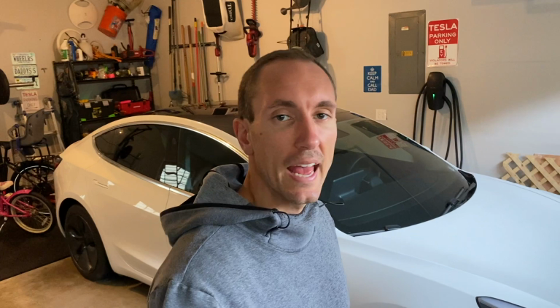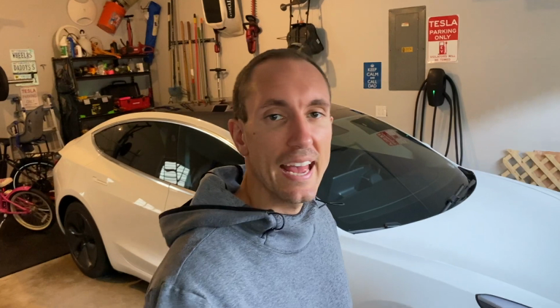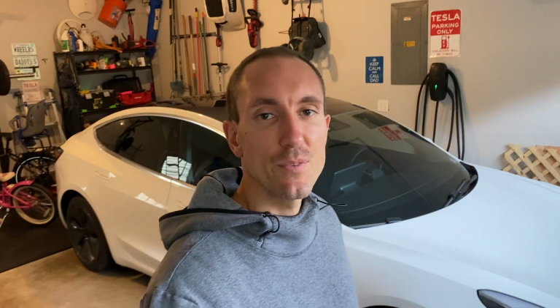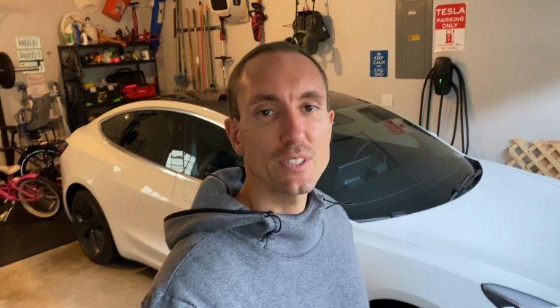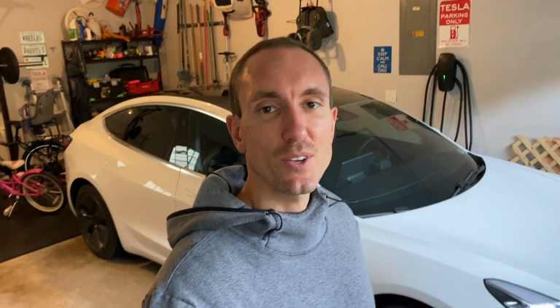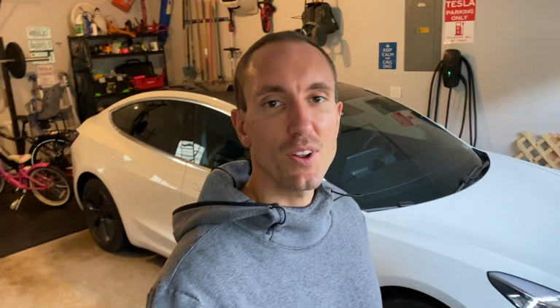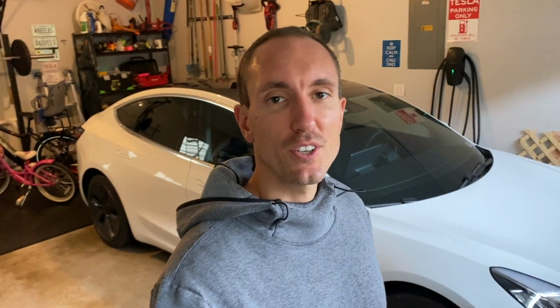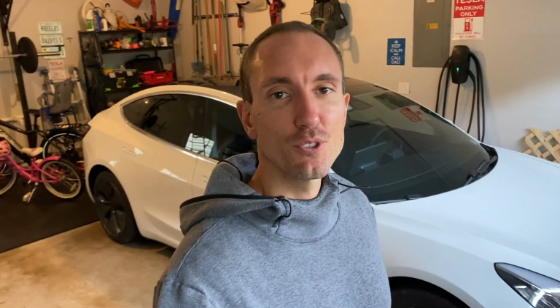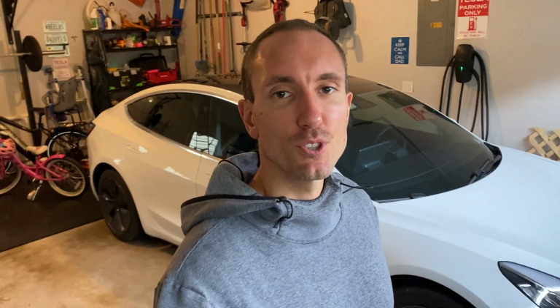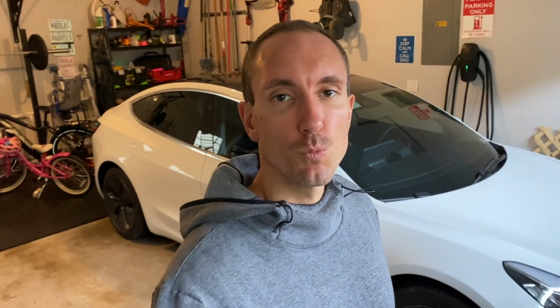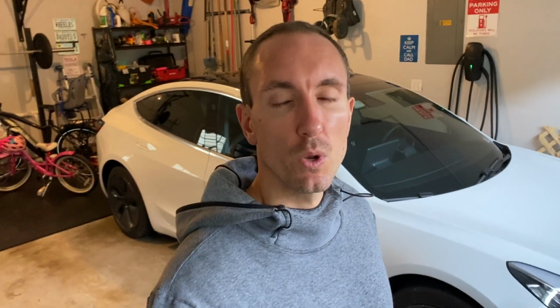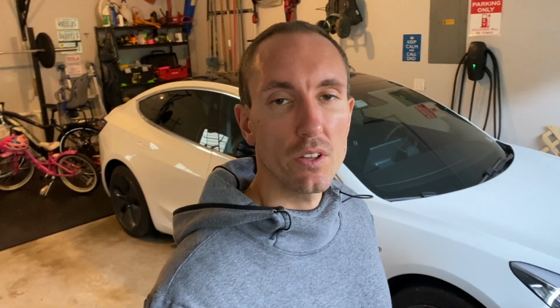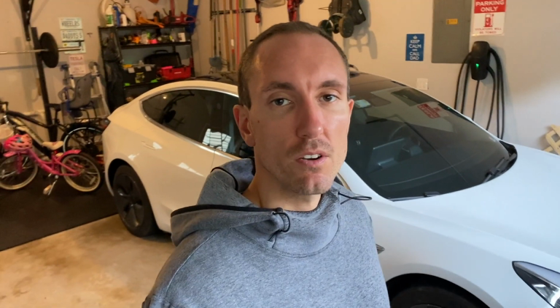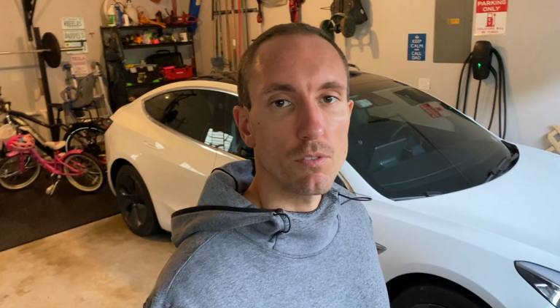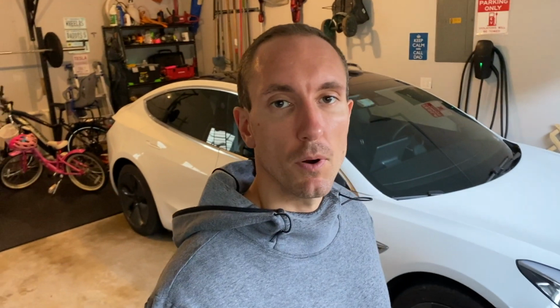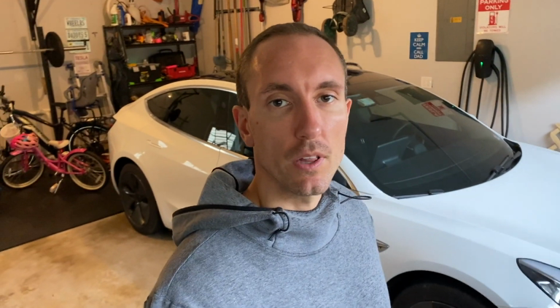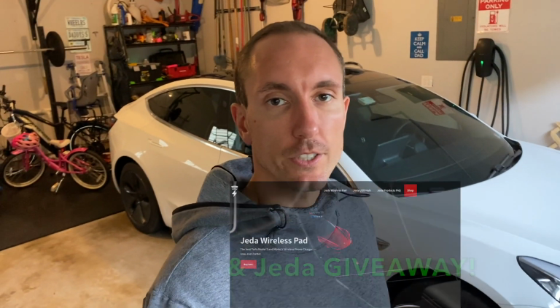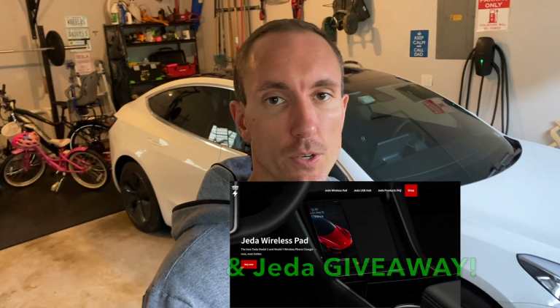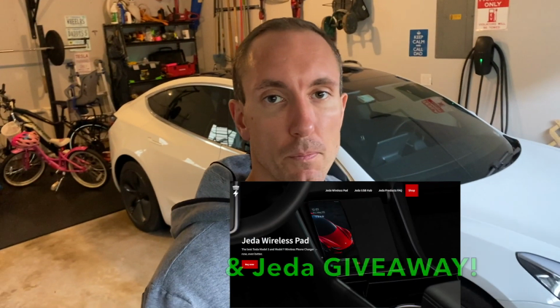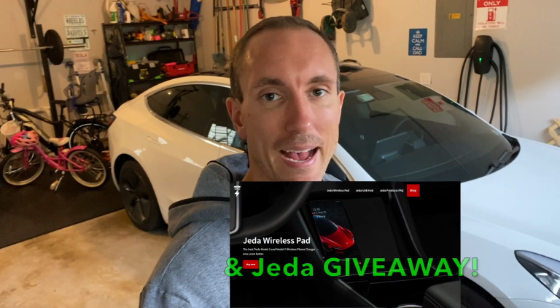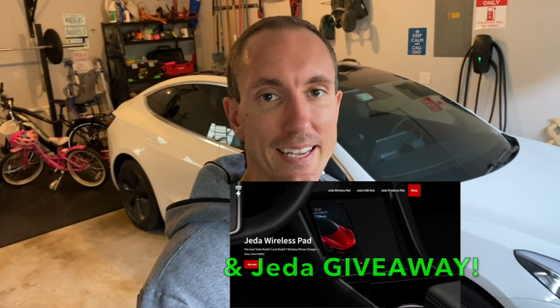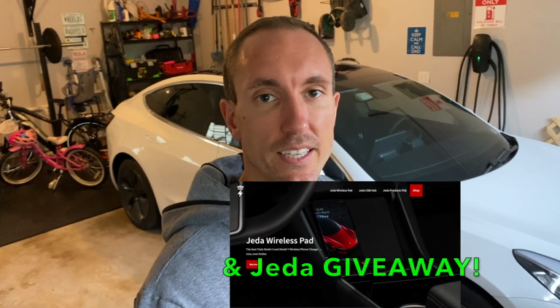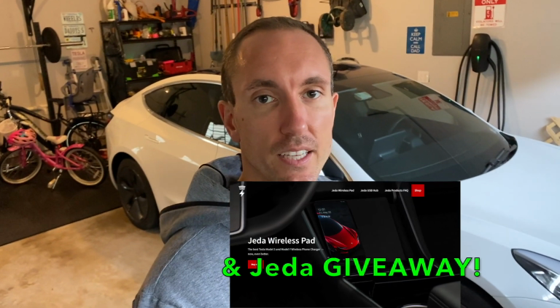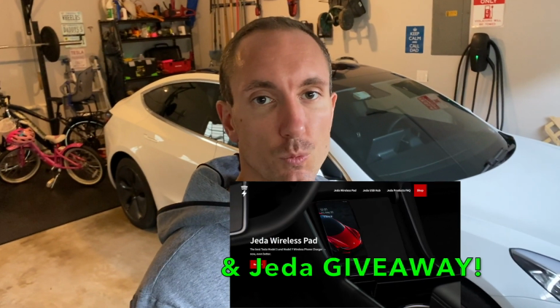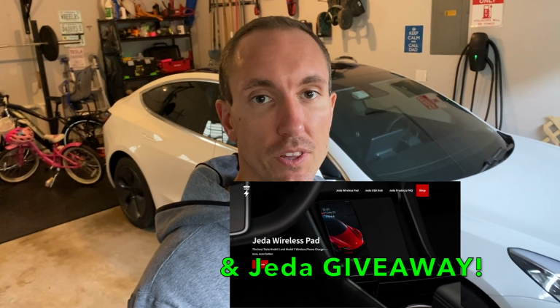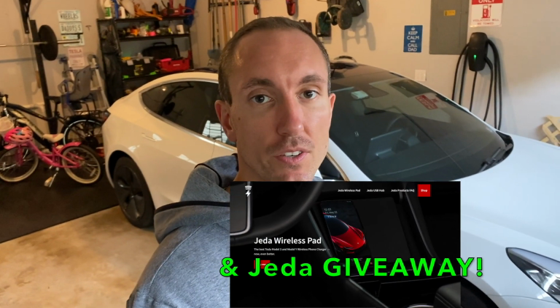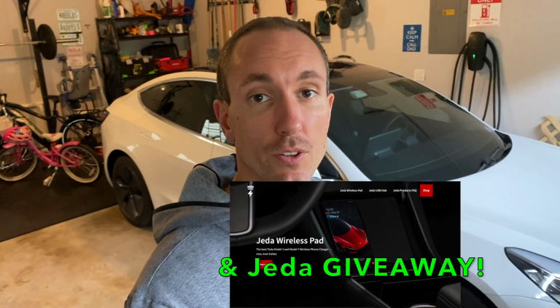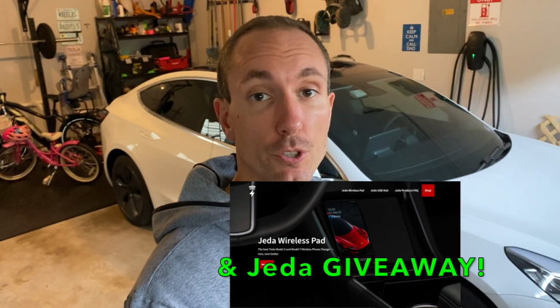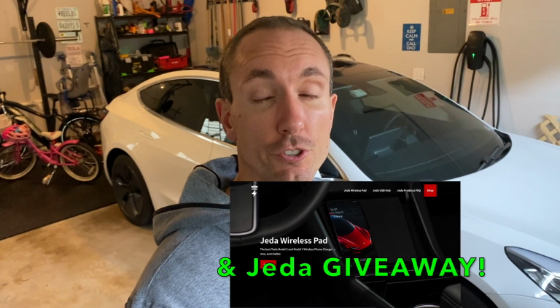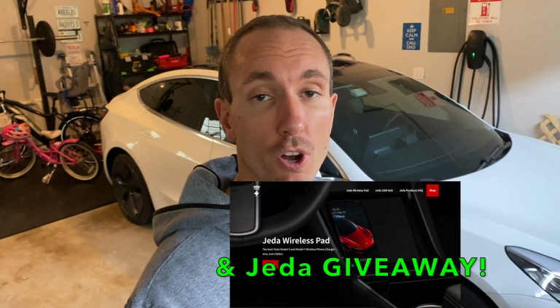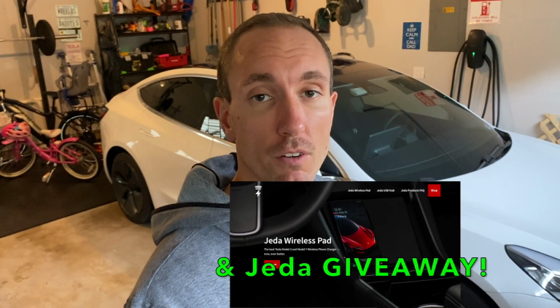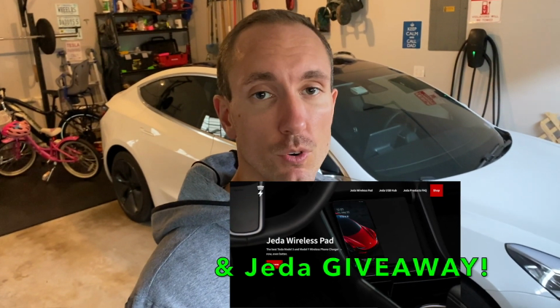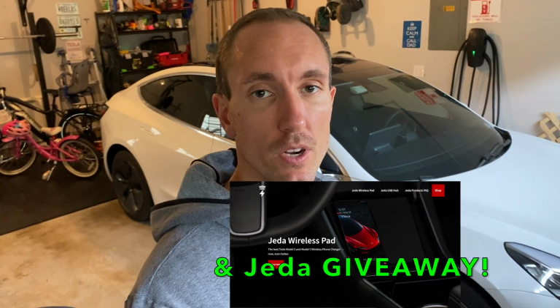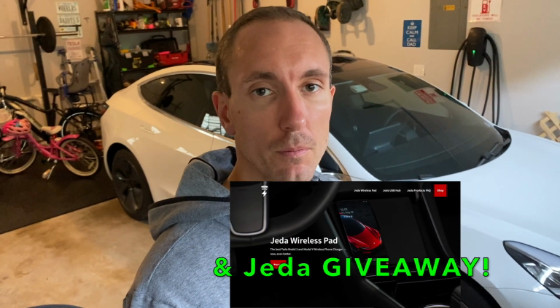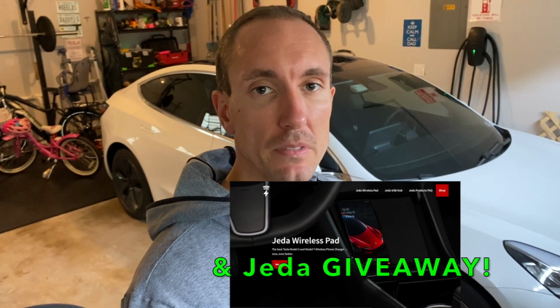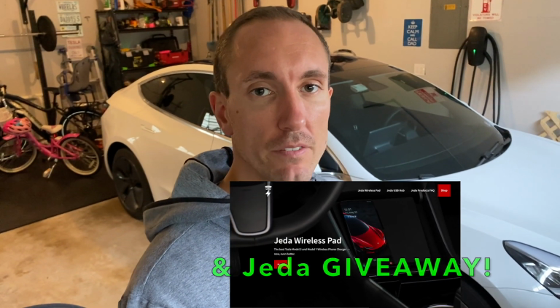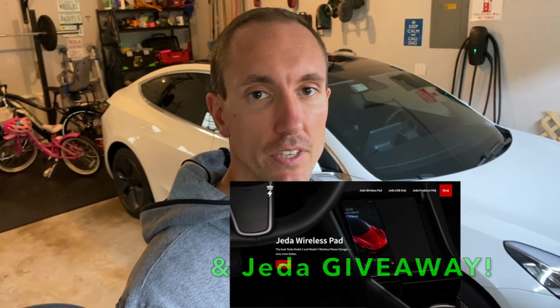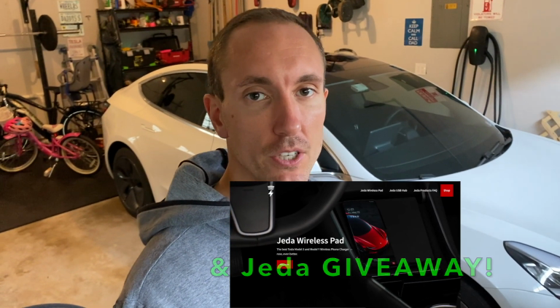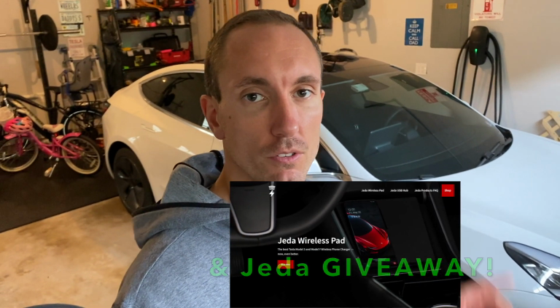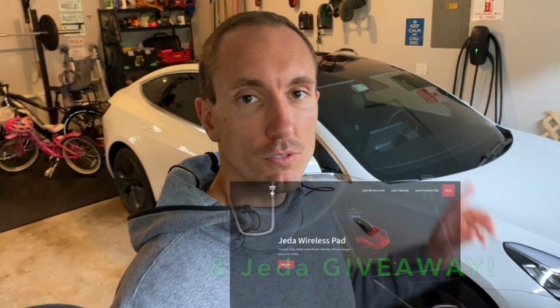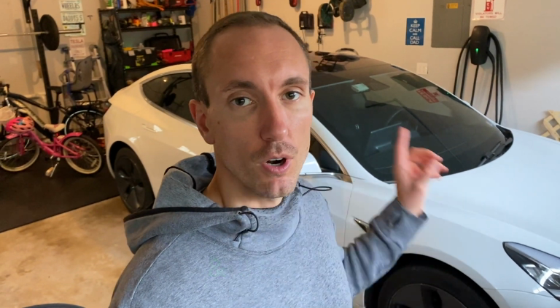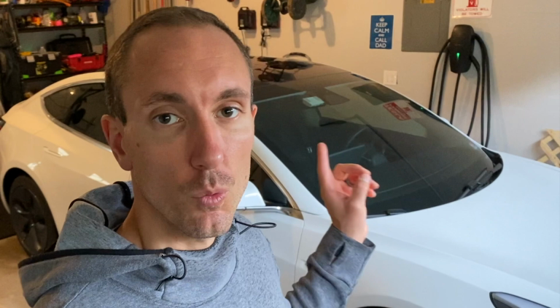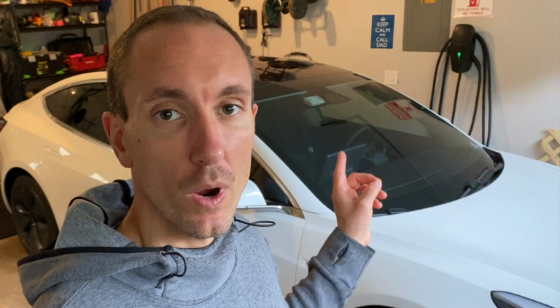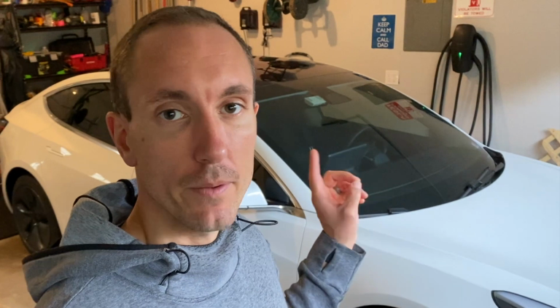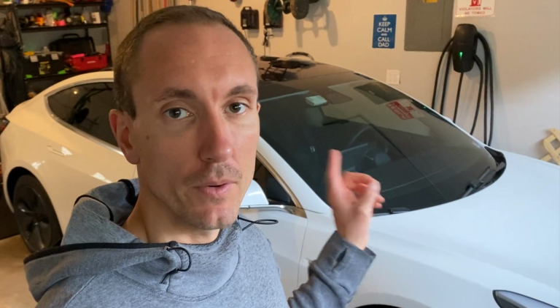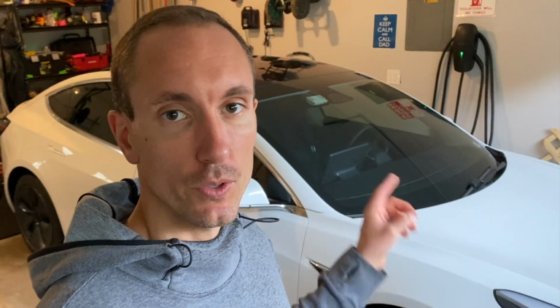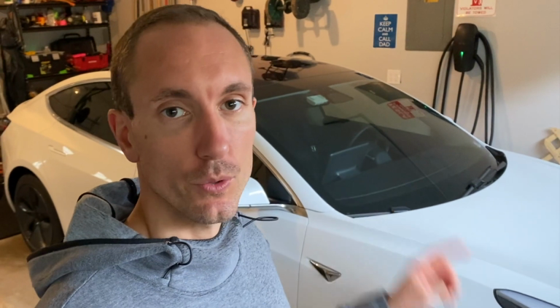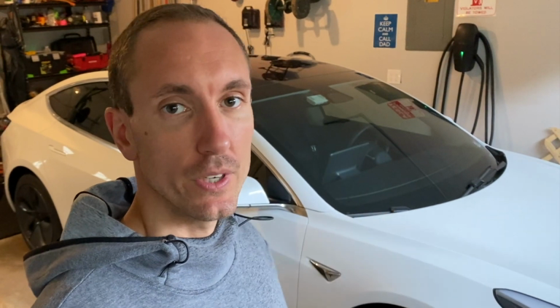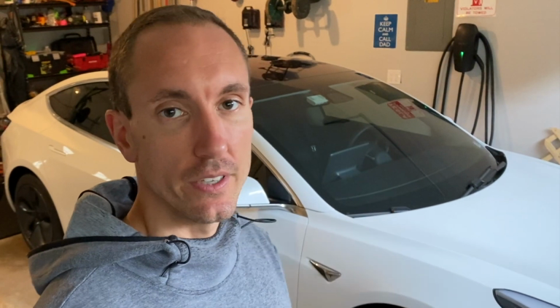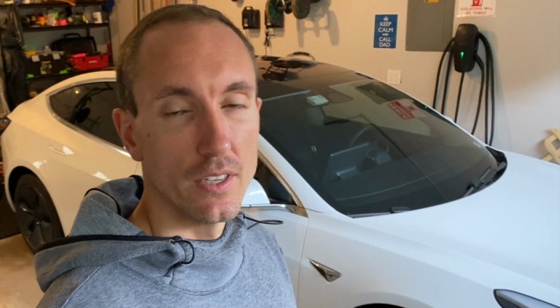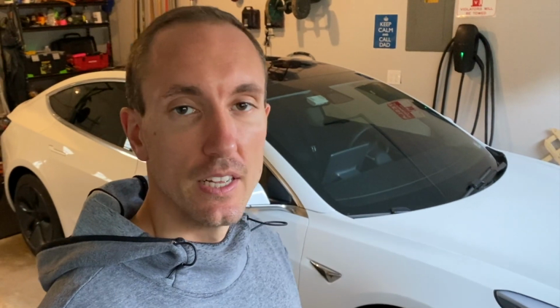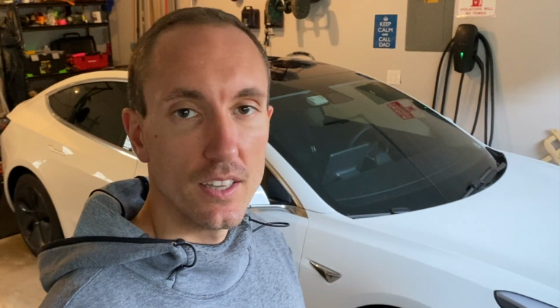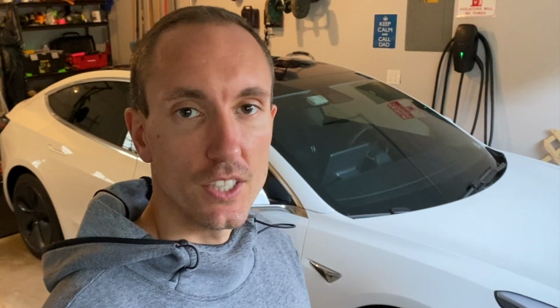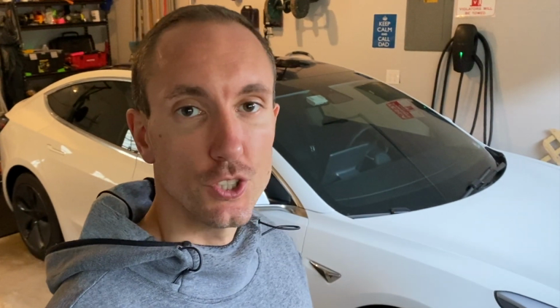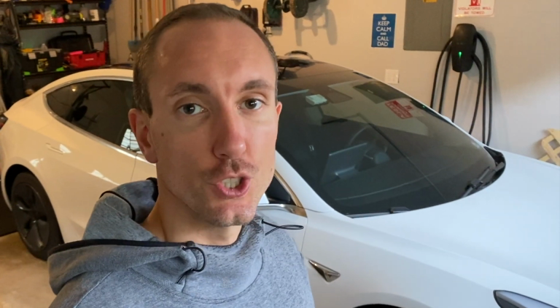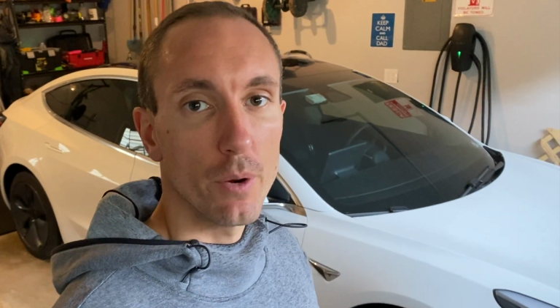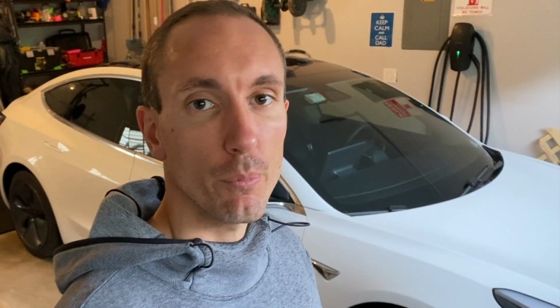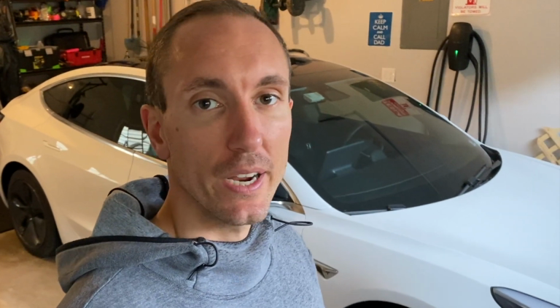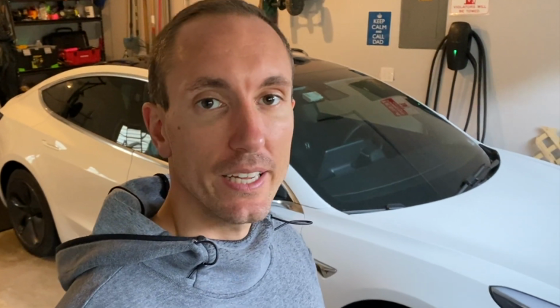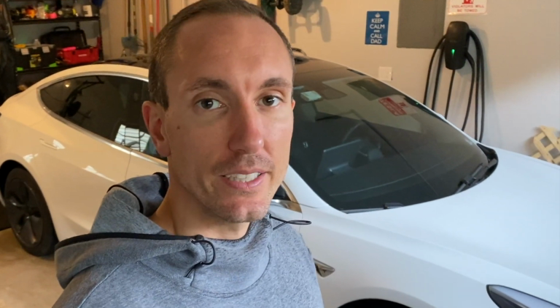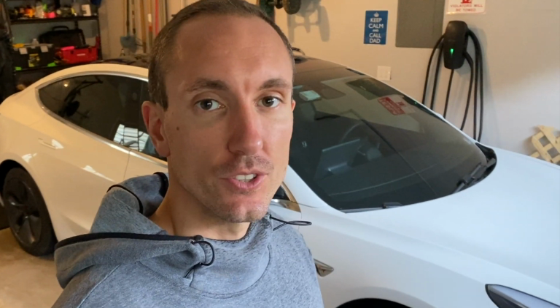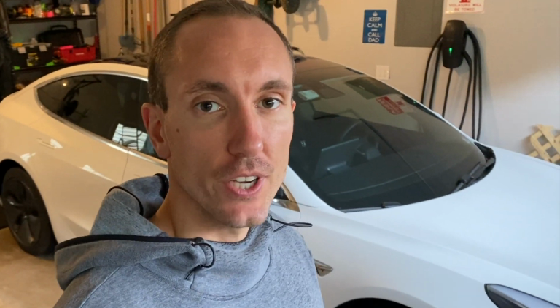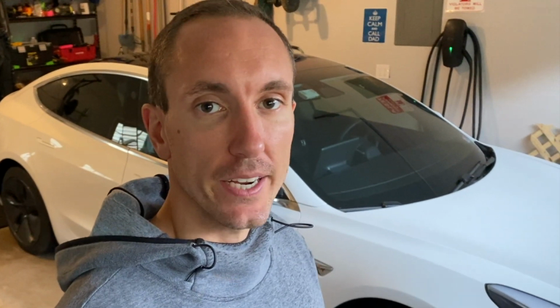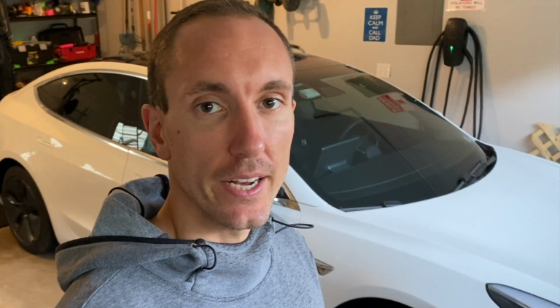Hey, what's going on YouTube? Will here from All Electric, back again with another software update video for our white Model 3. Let's jump right in and check it out.